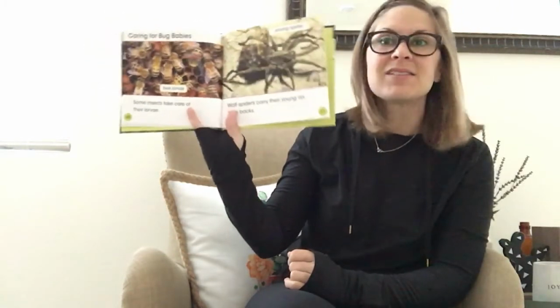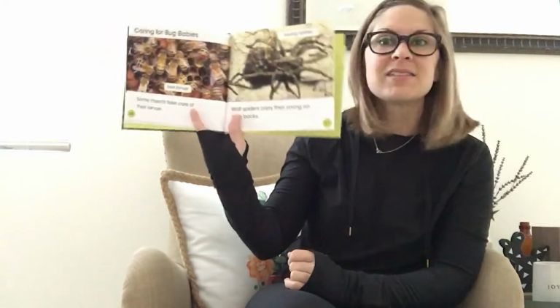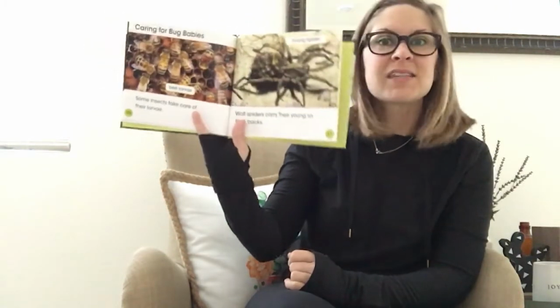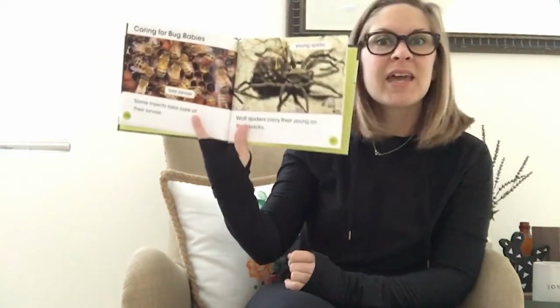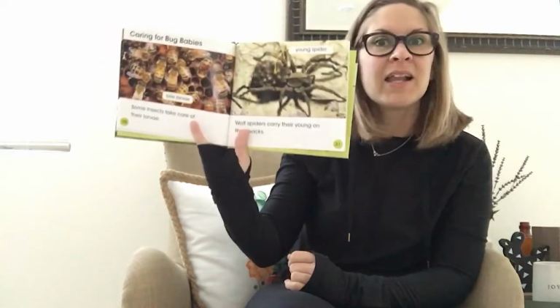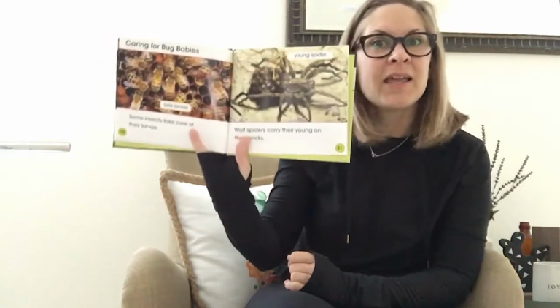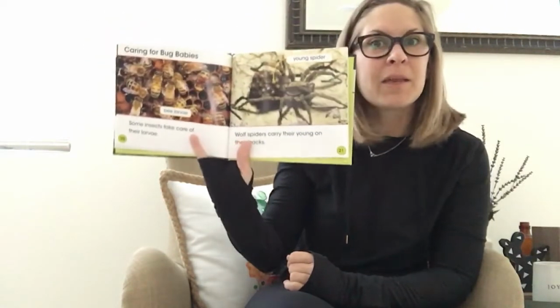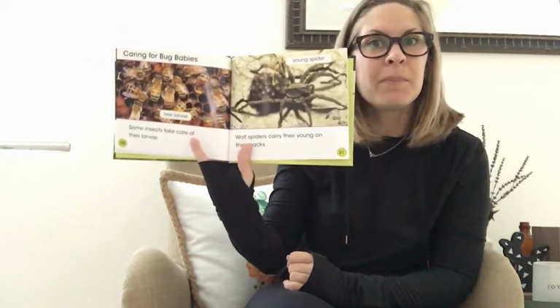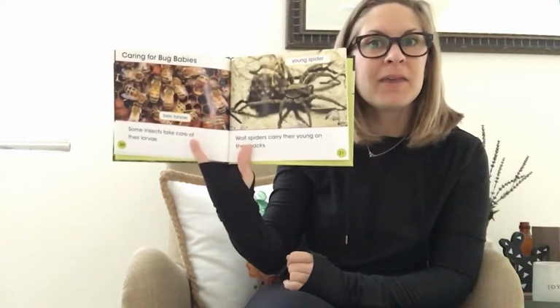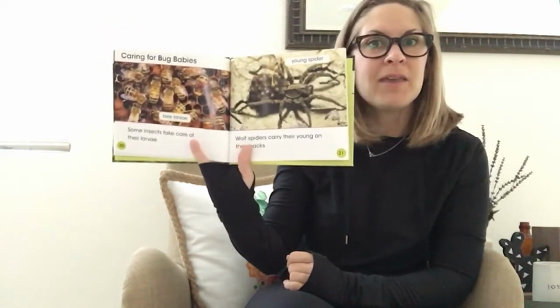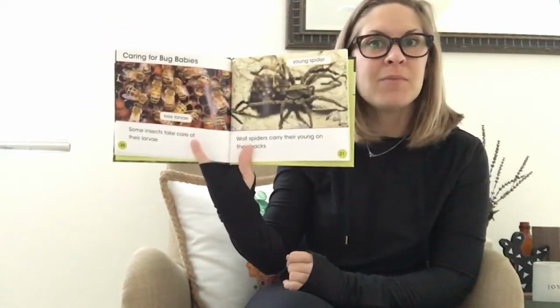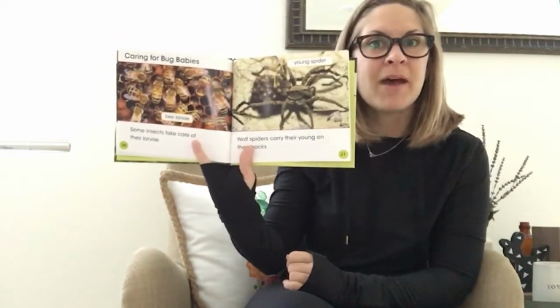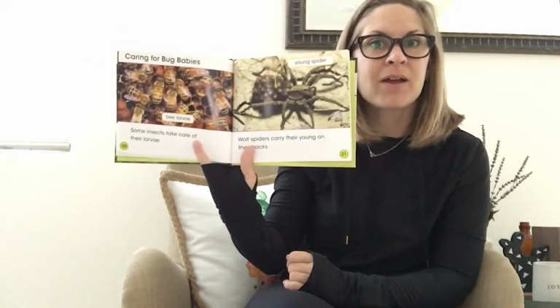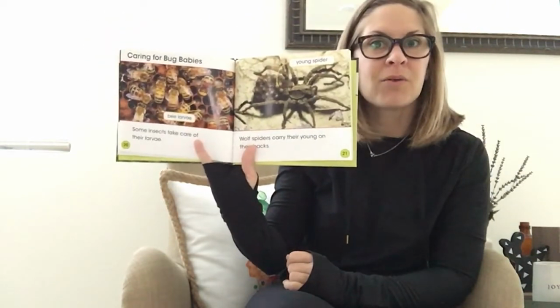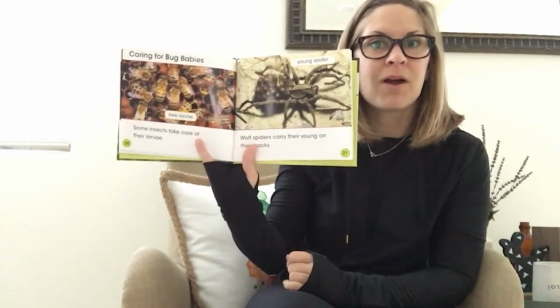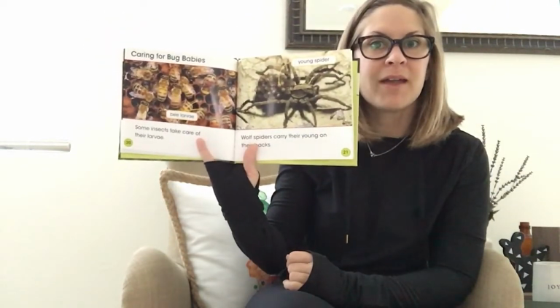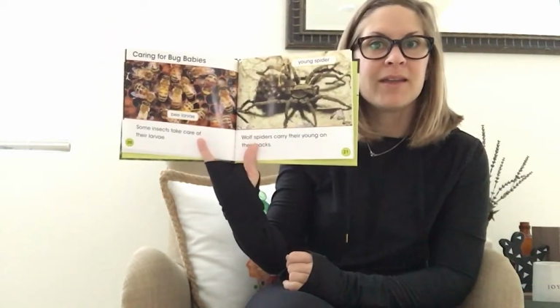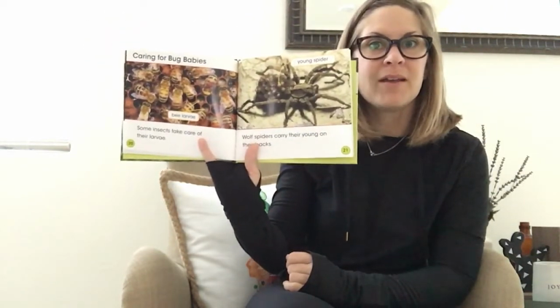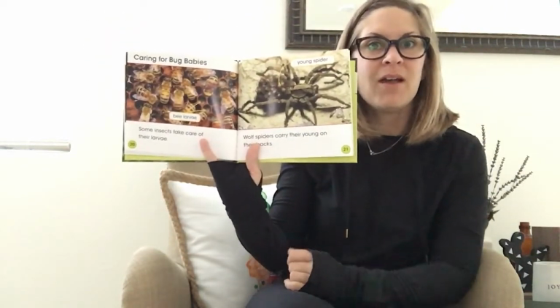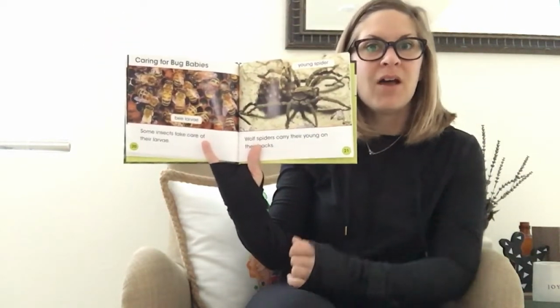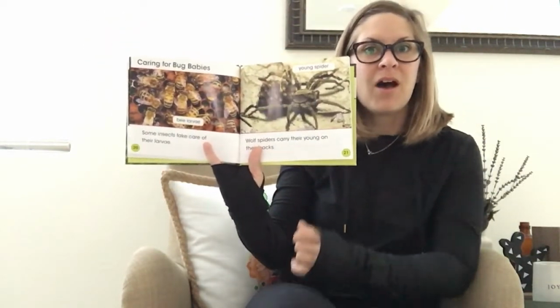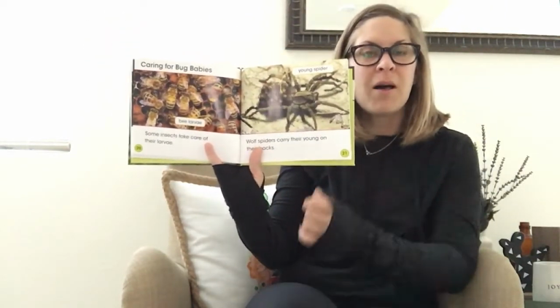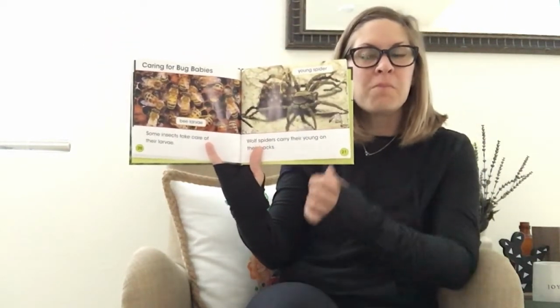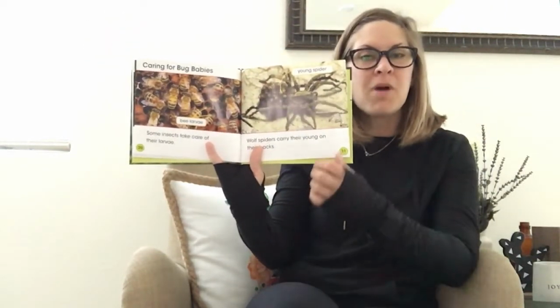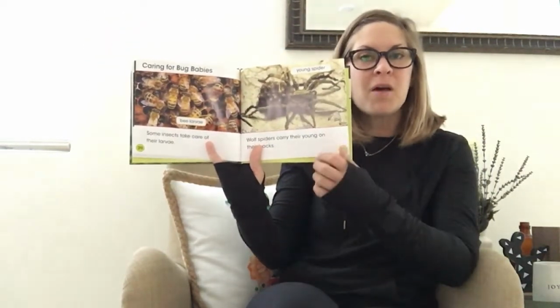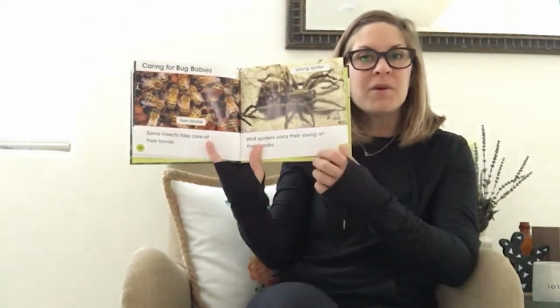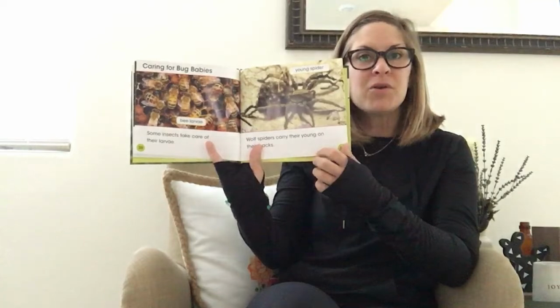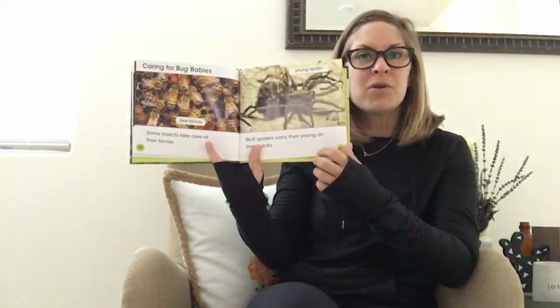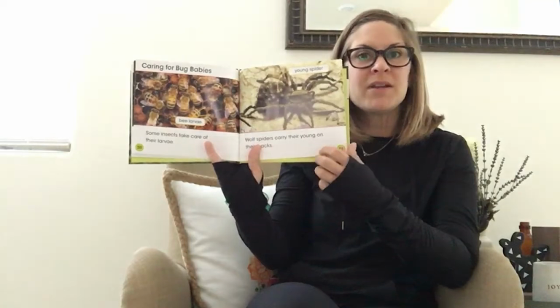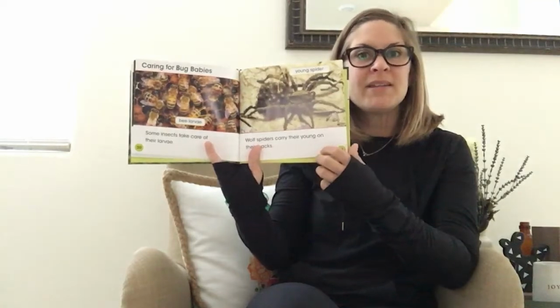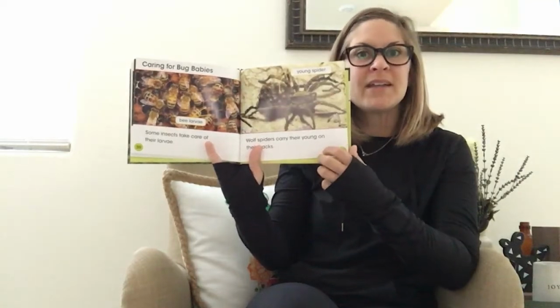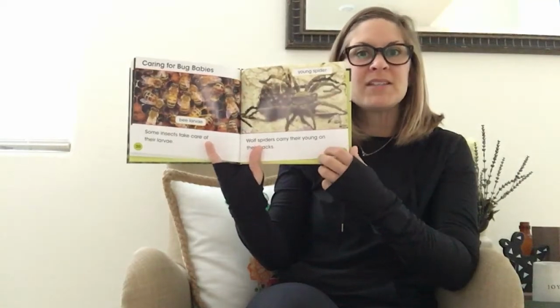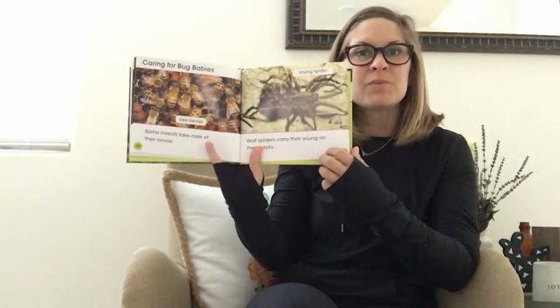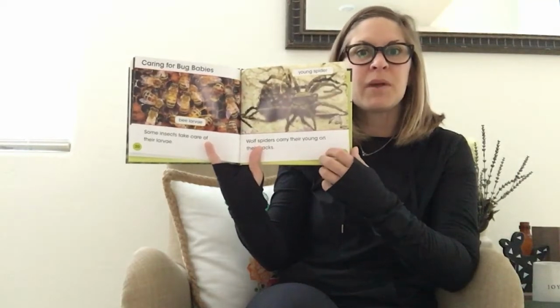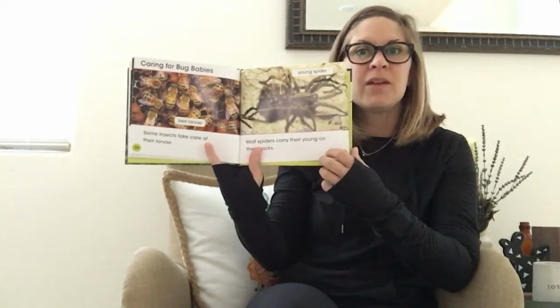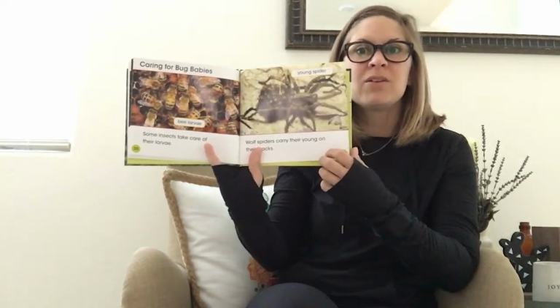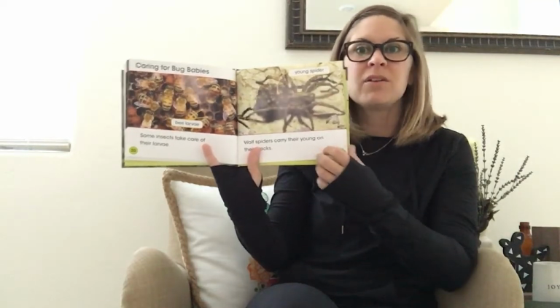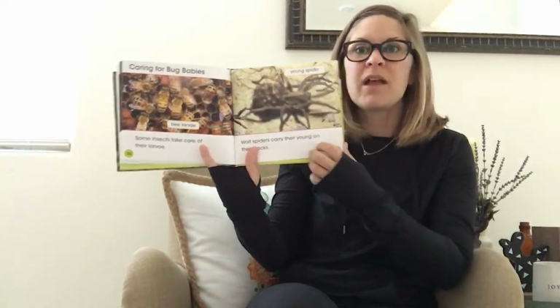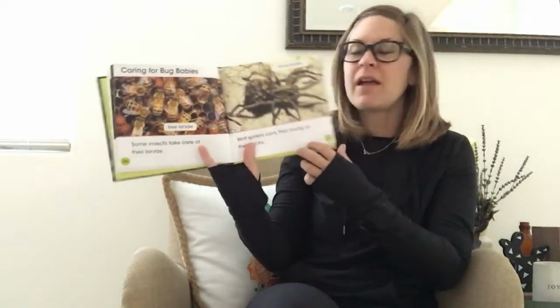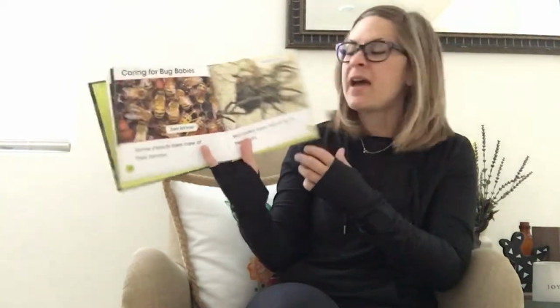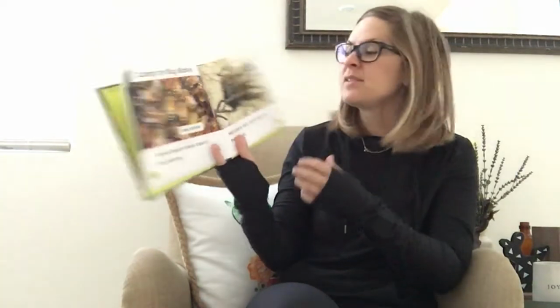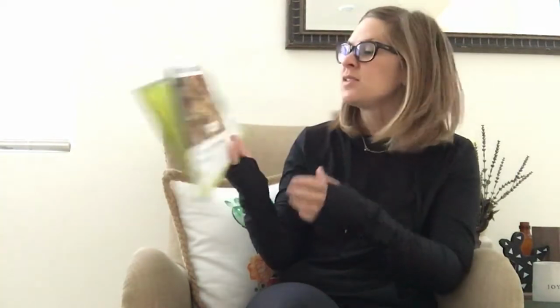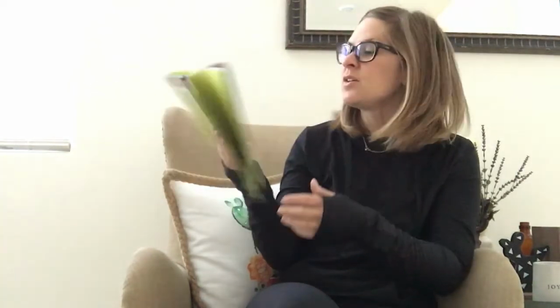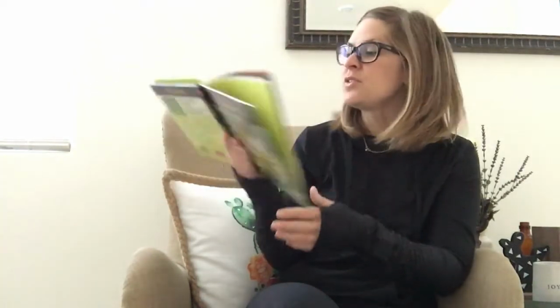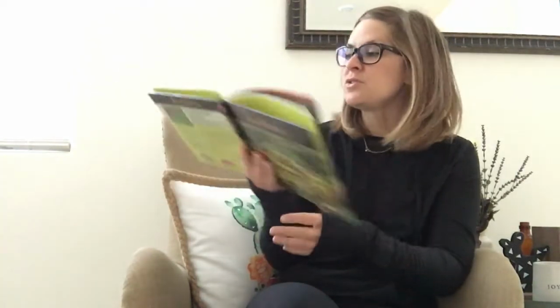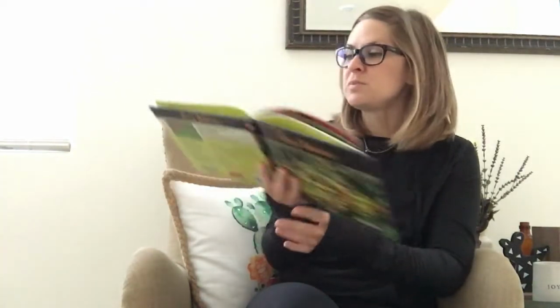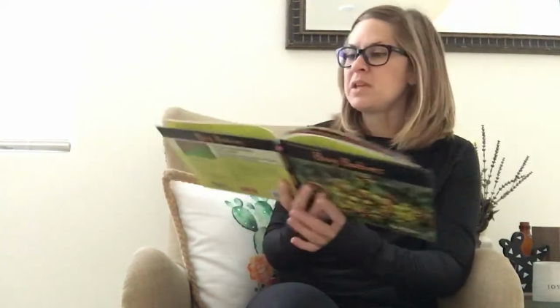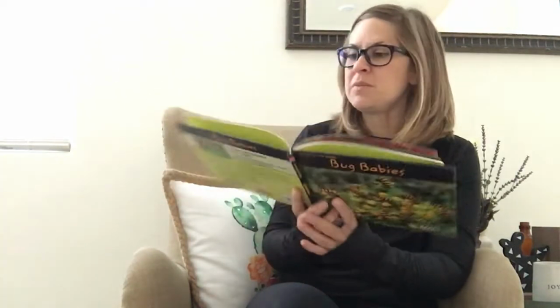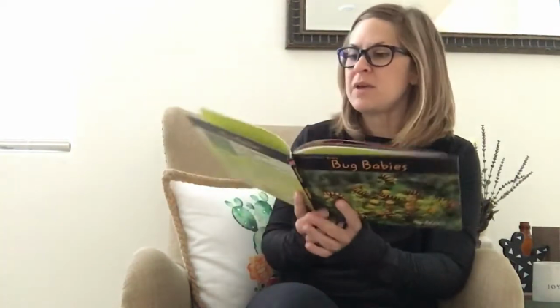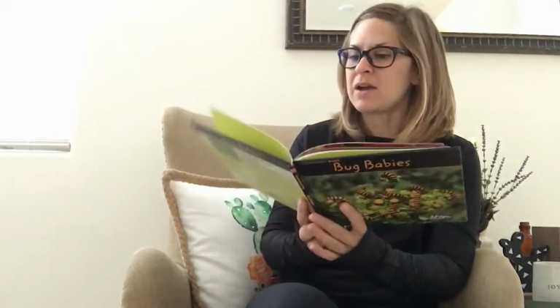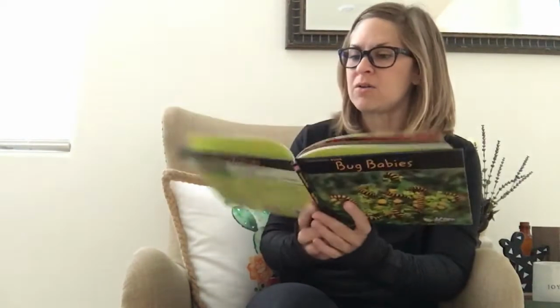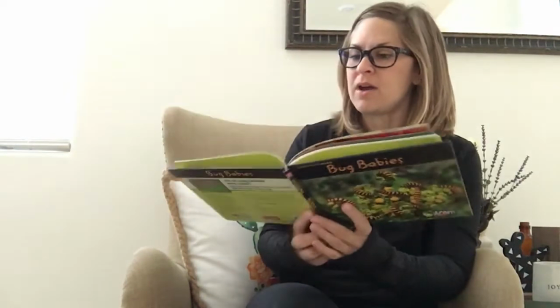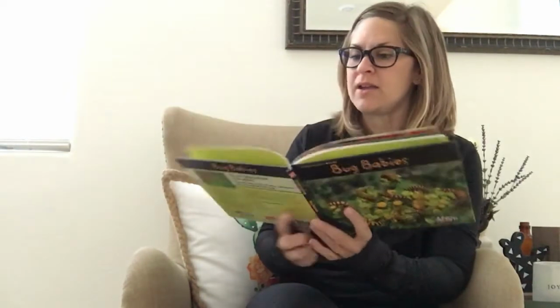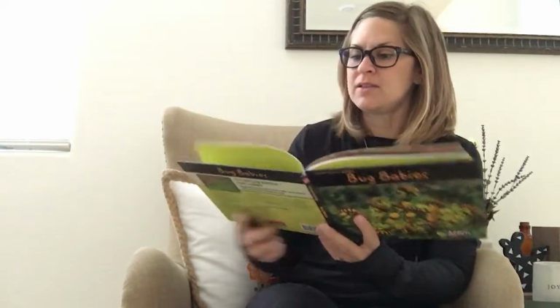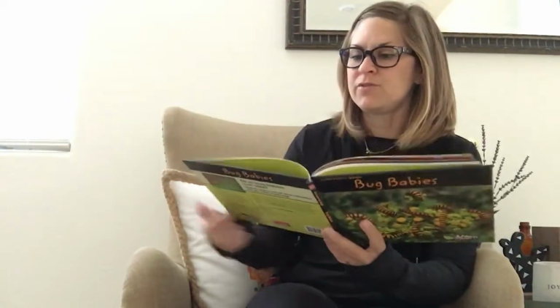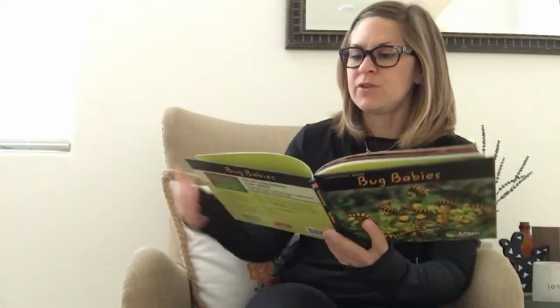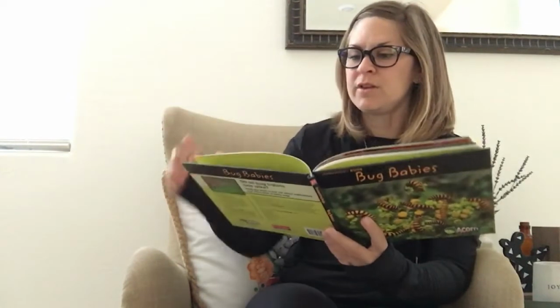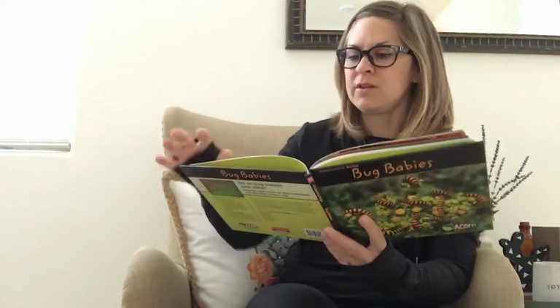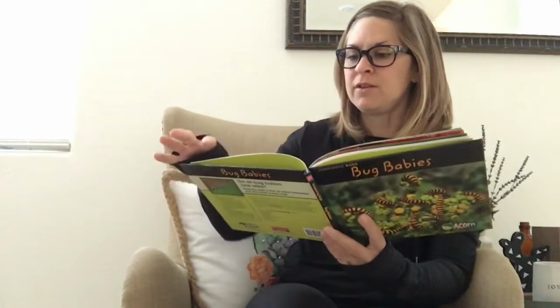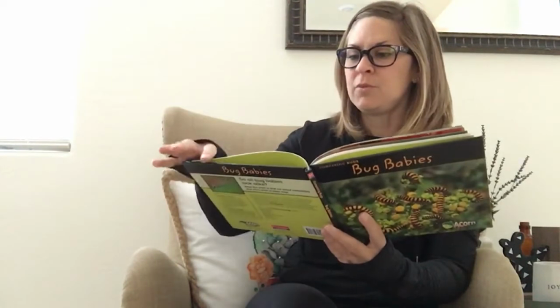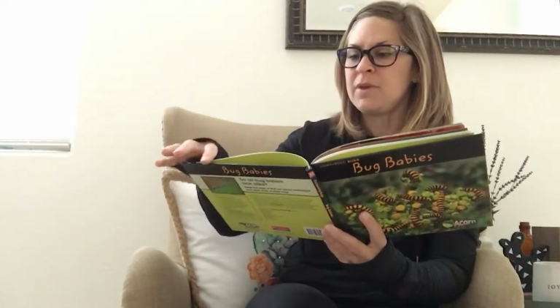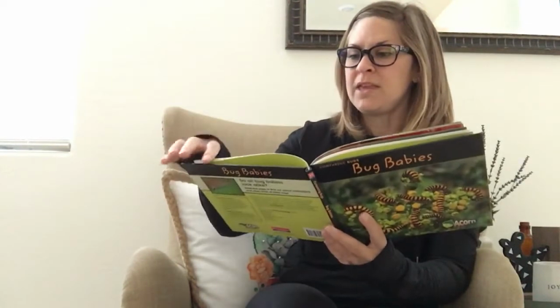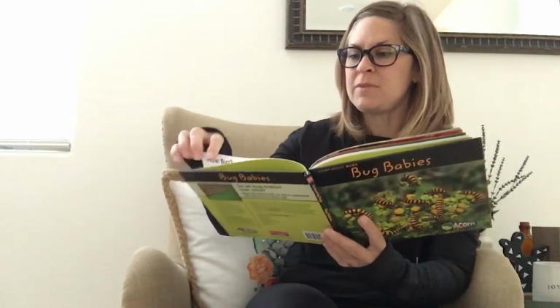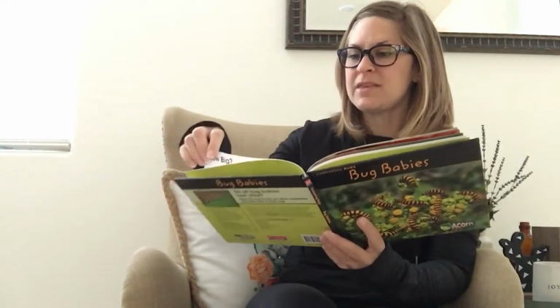Wolf spiders carry their young on their backs — it's kind of like a piggyback ride! A mama or daddy spider has all those piggyback rides for their little babies.